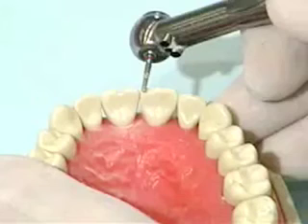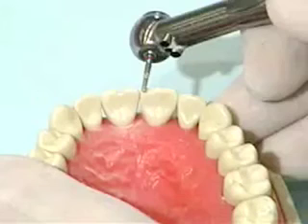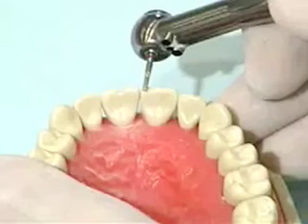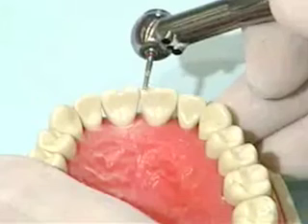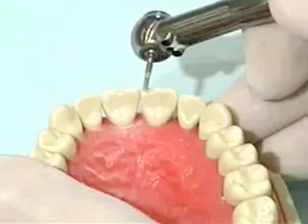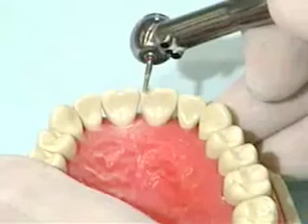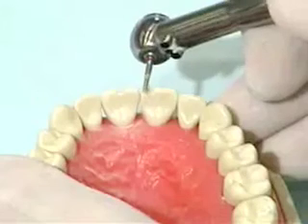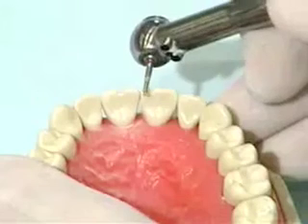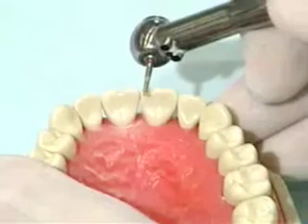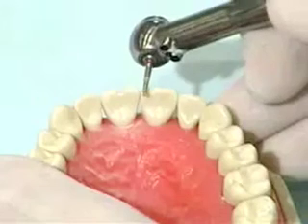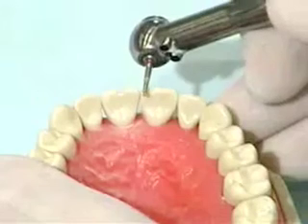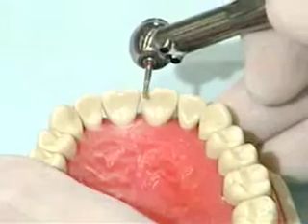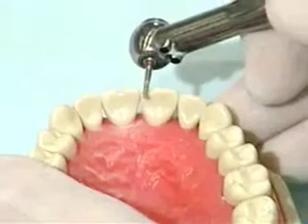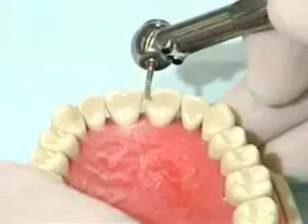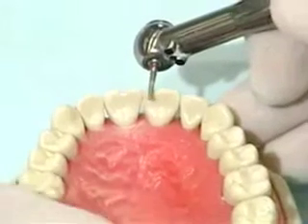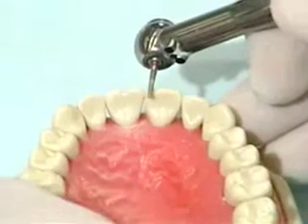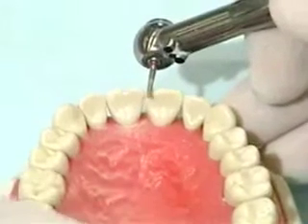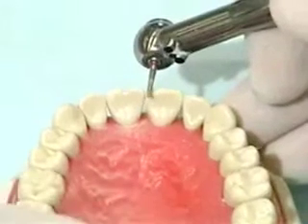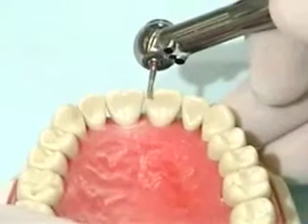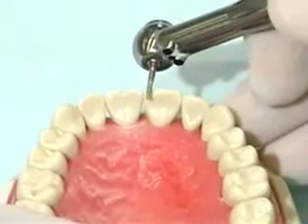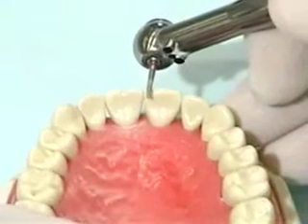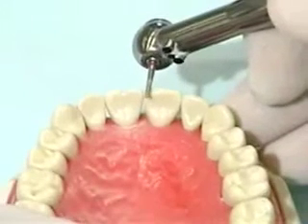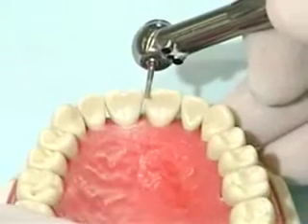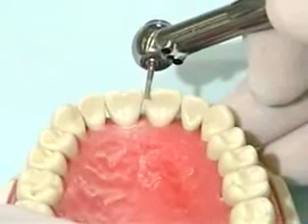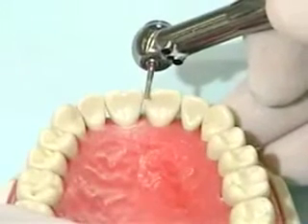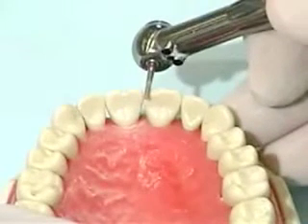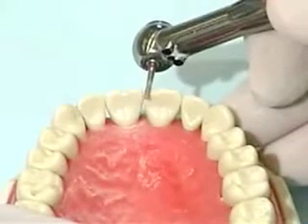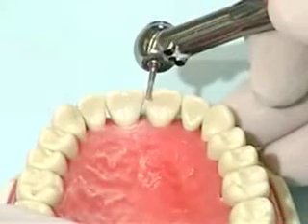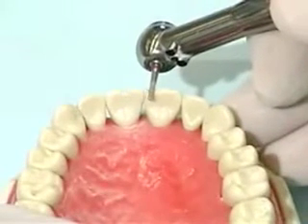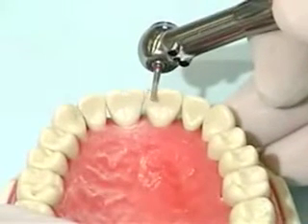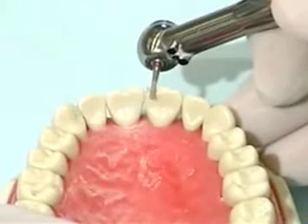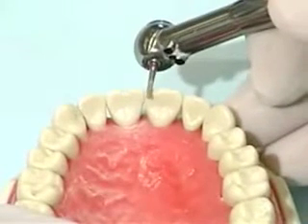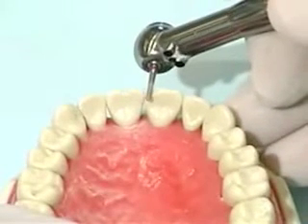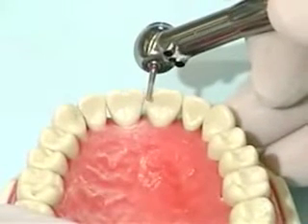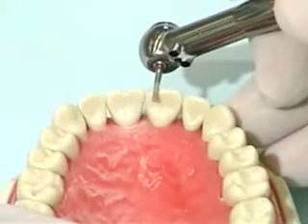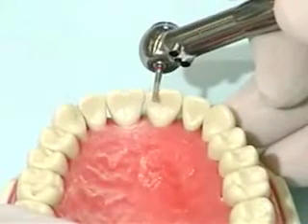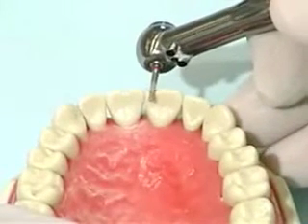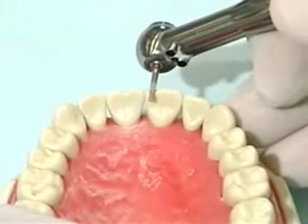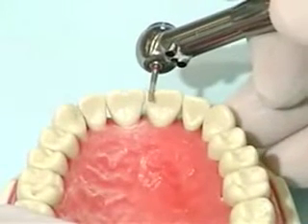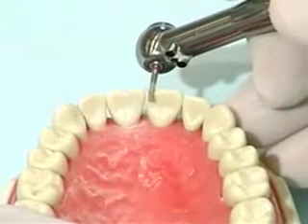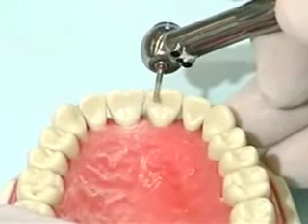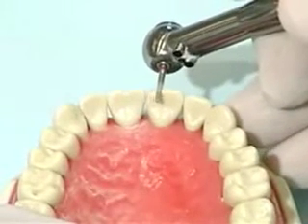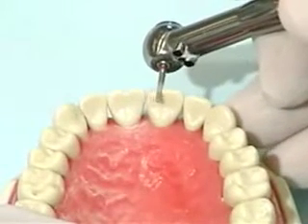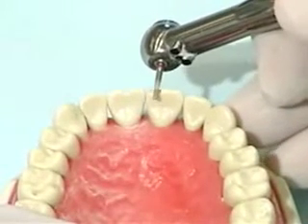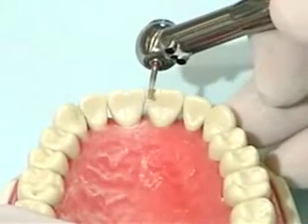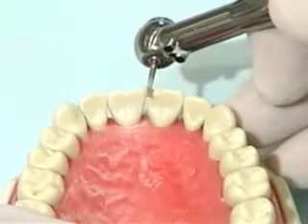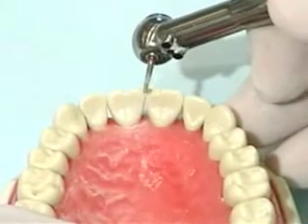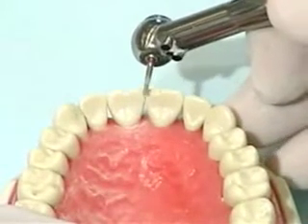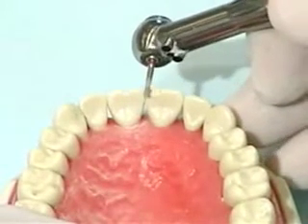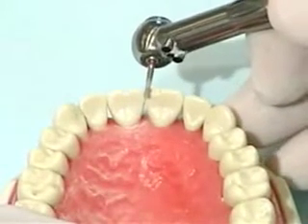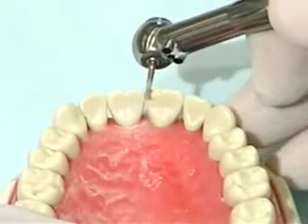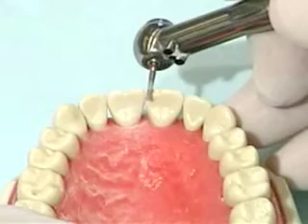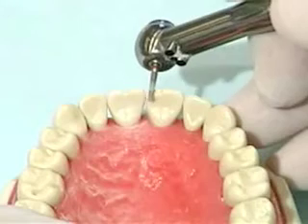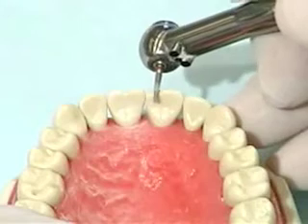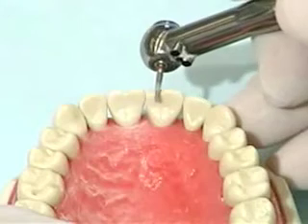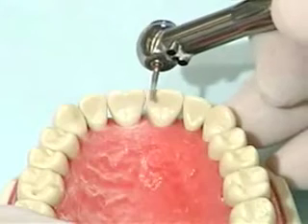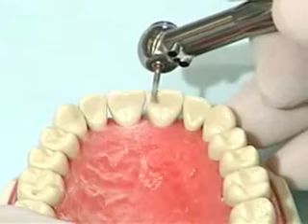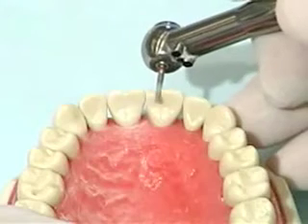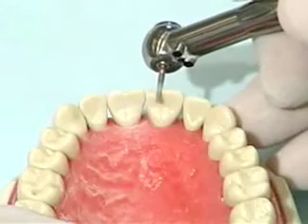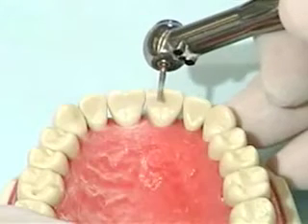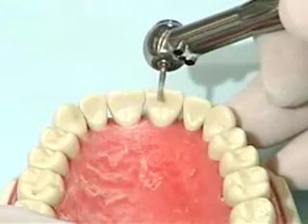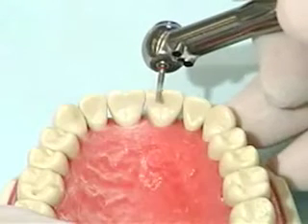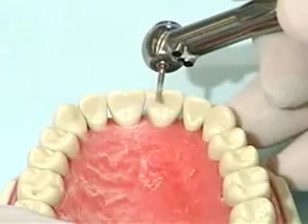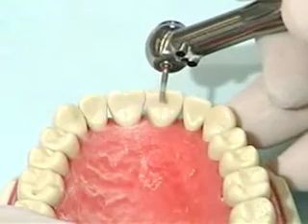Reduce the incisal edge of the tooth approximately 2.0 millimeters, following the shape of the tooth.